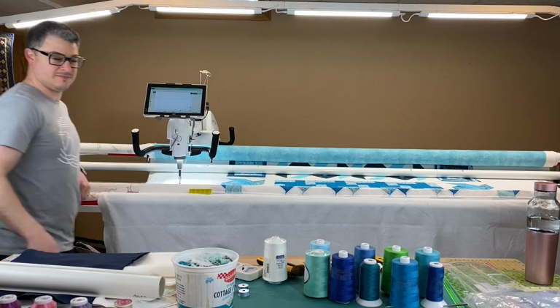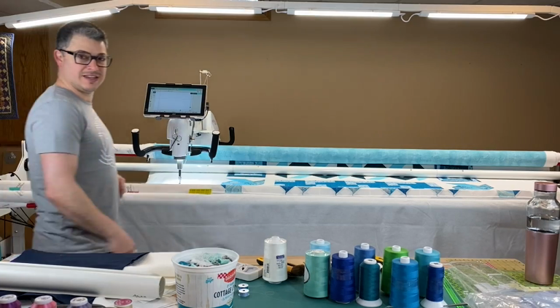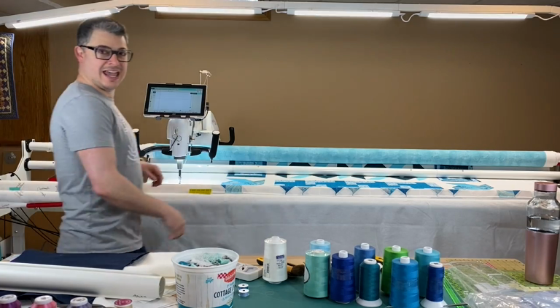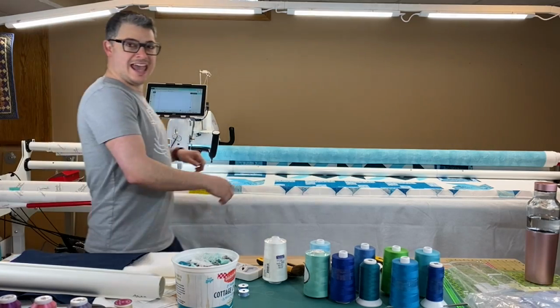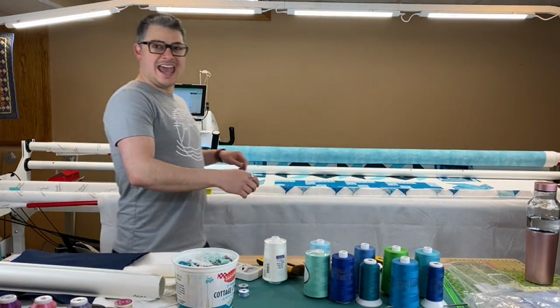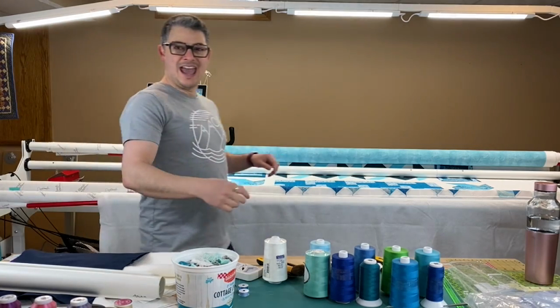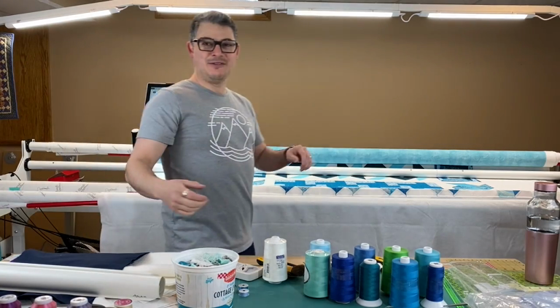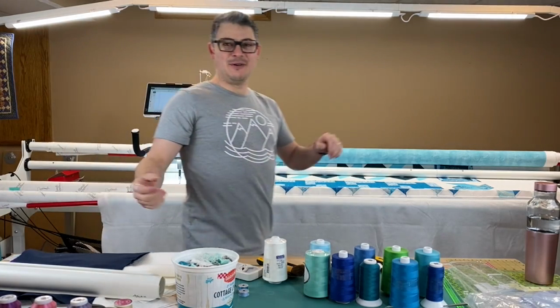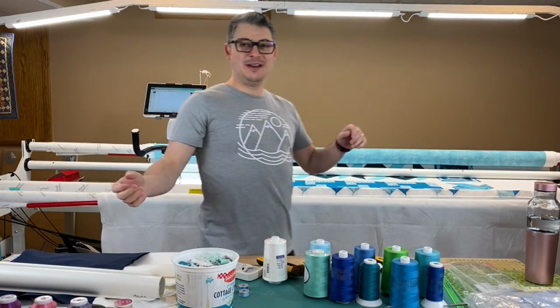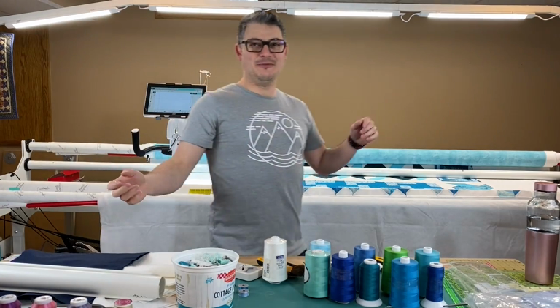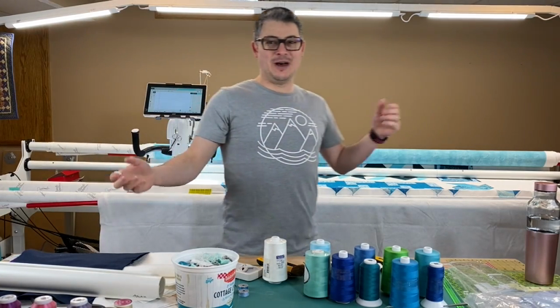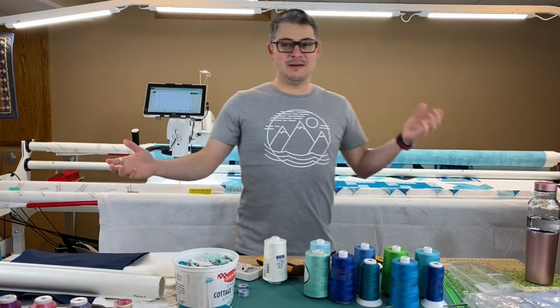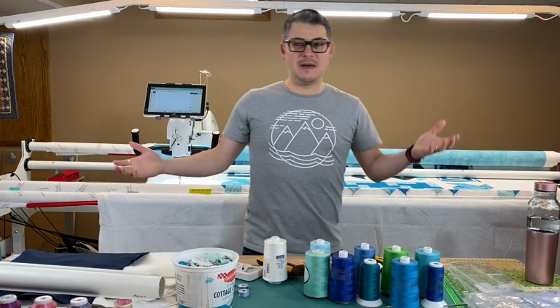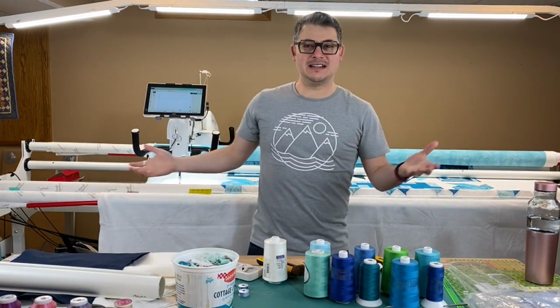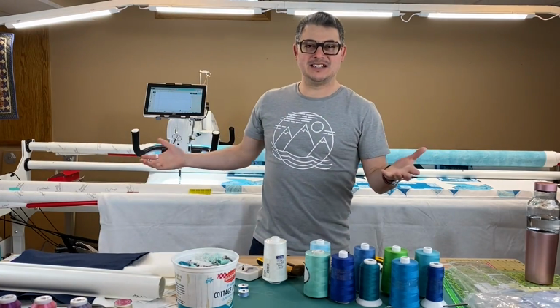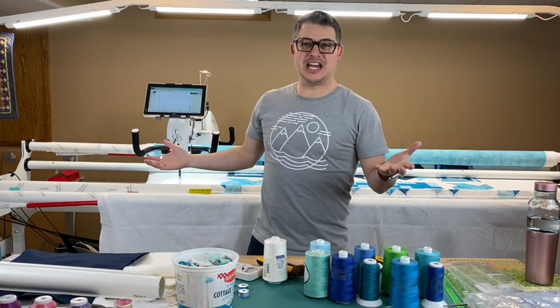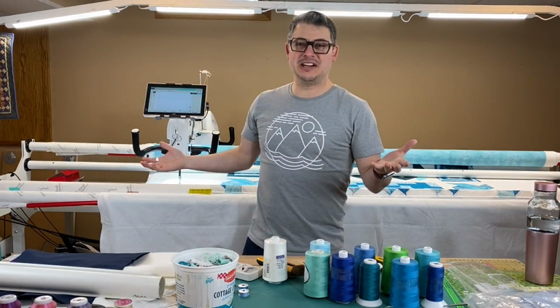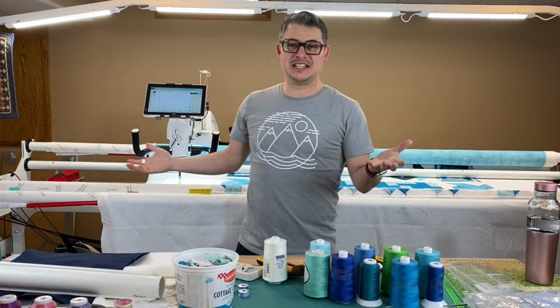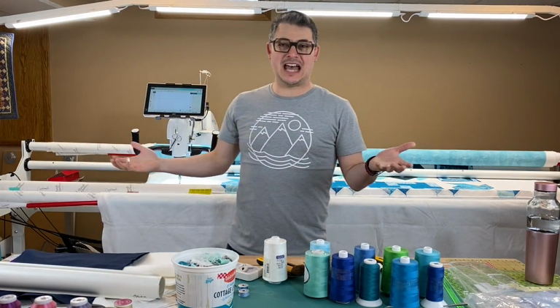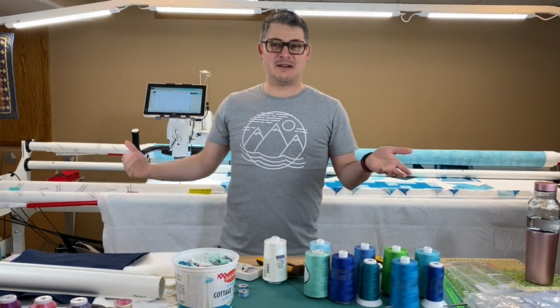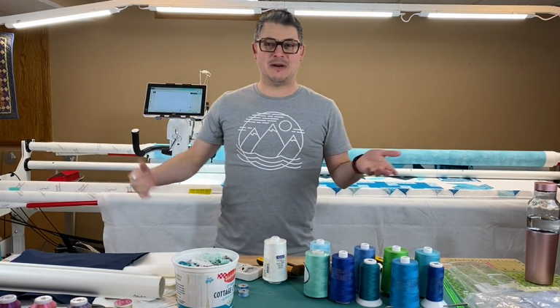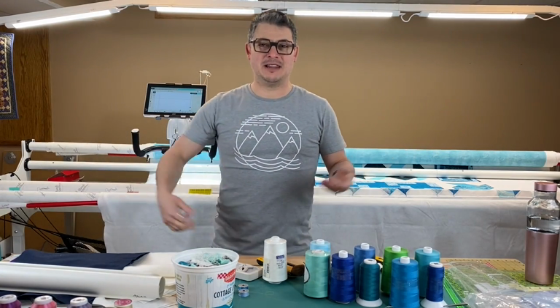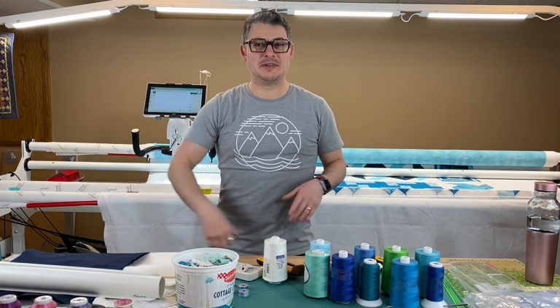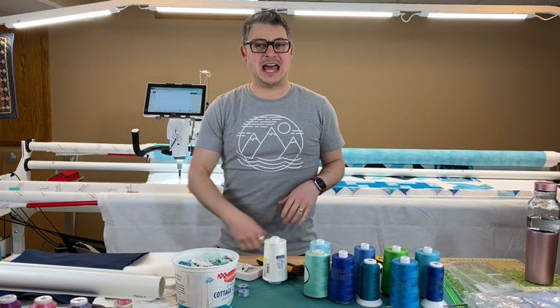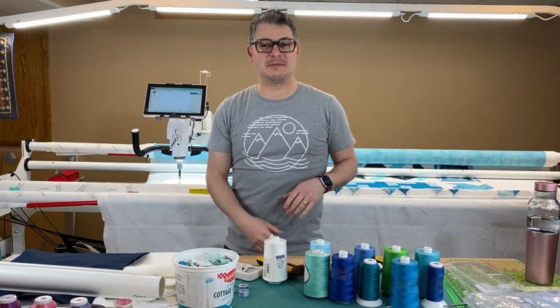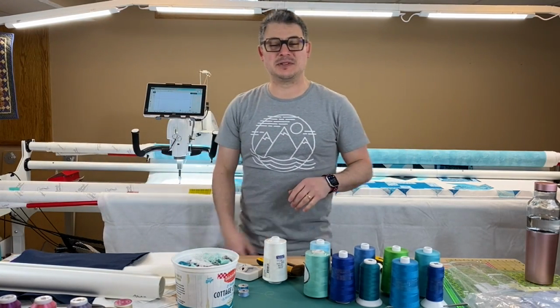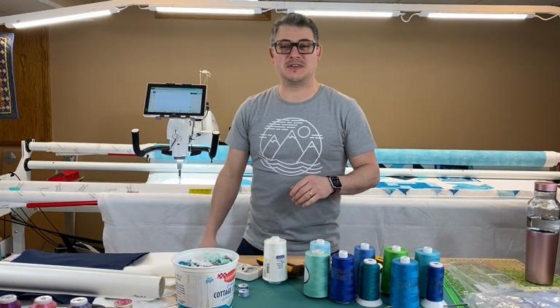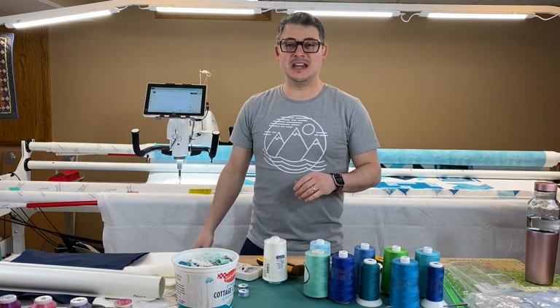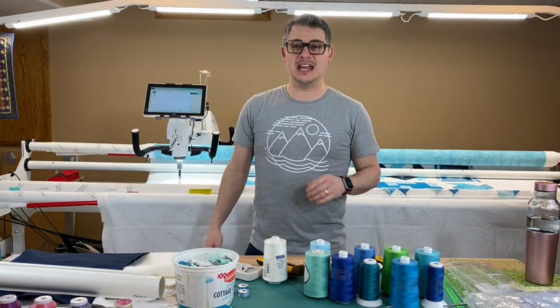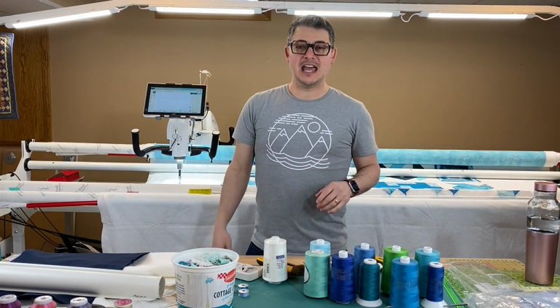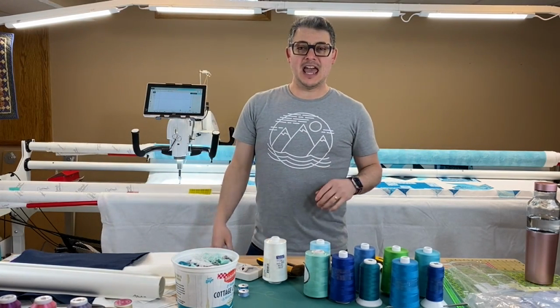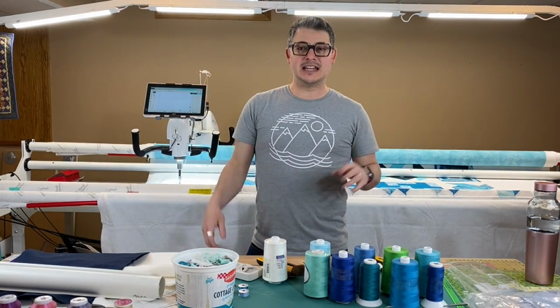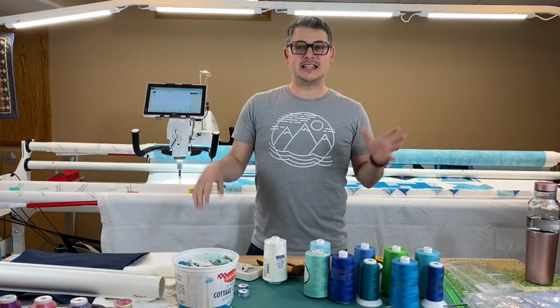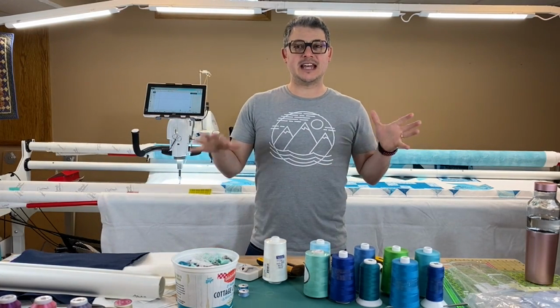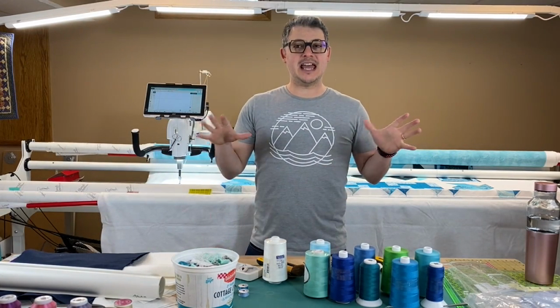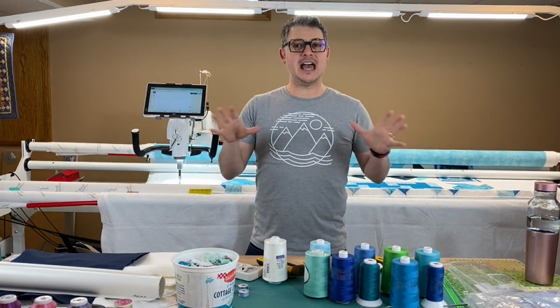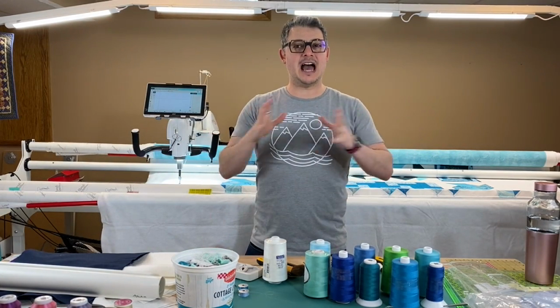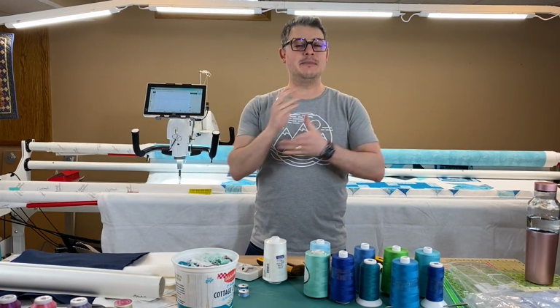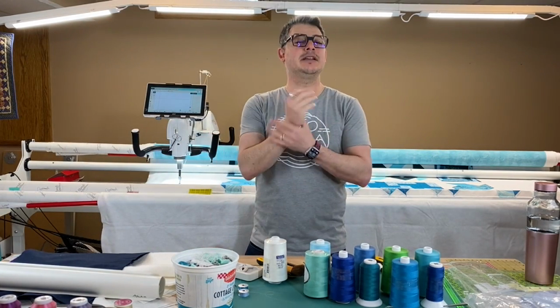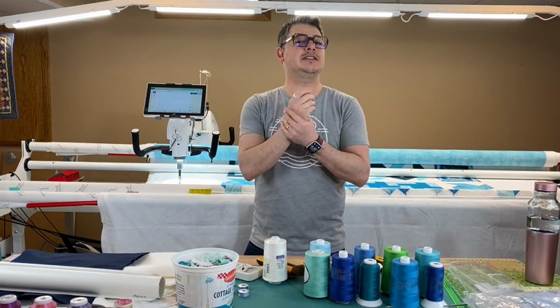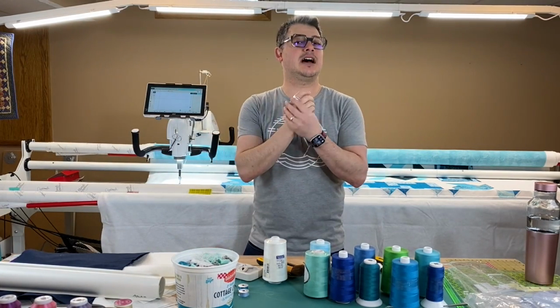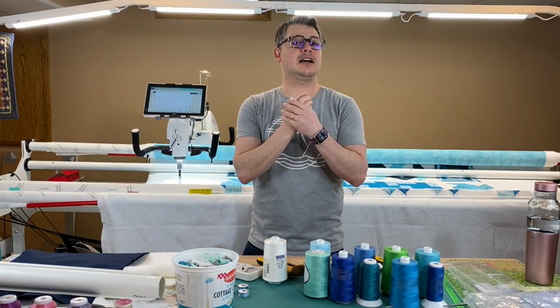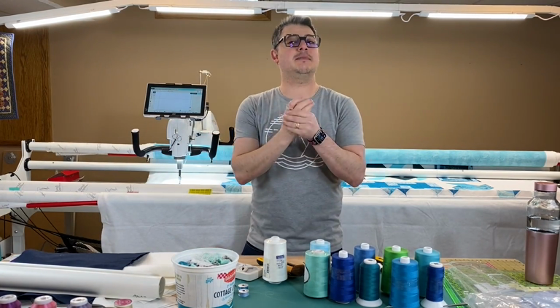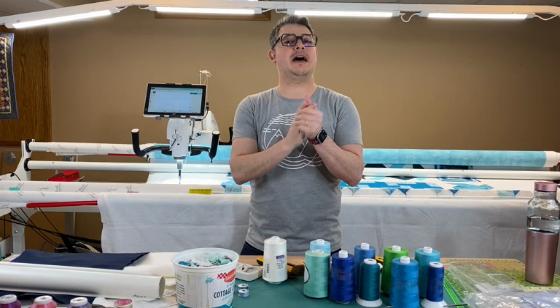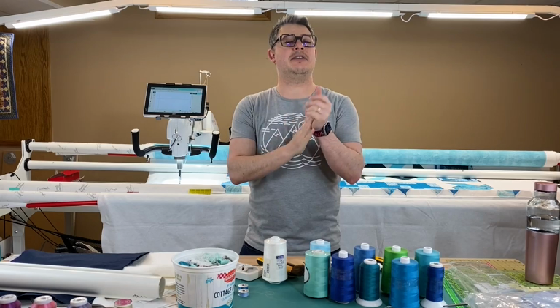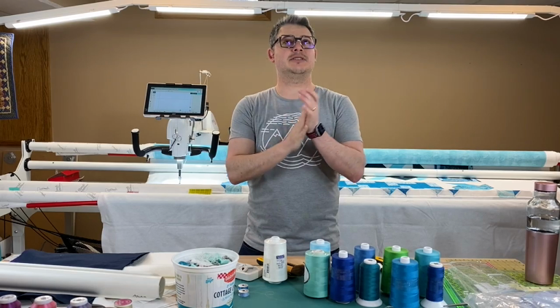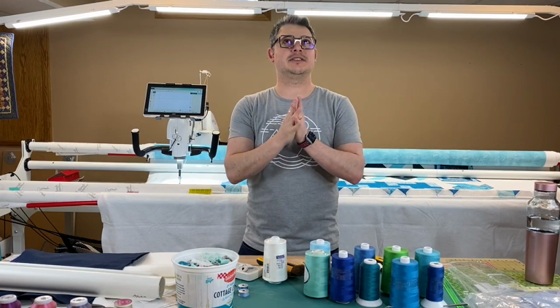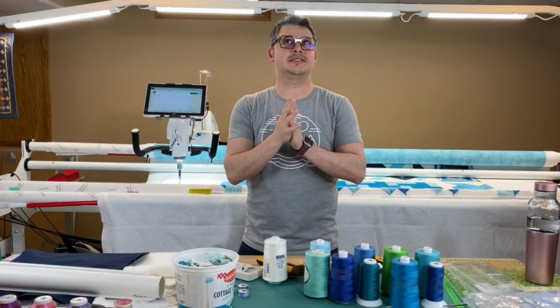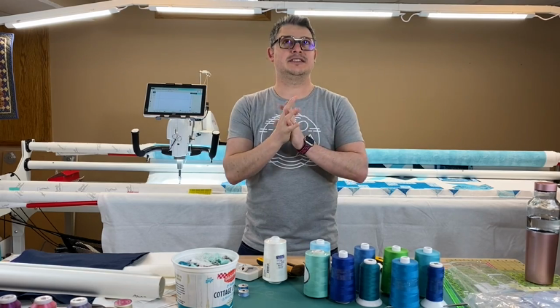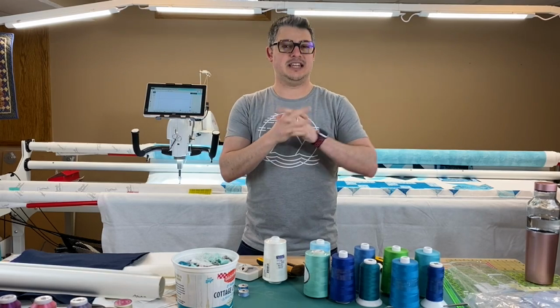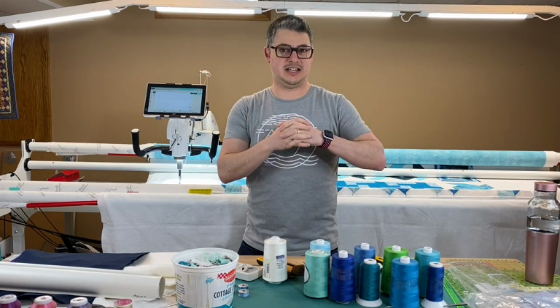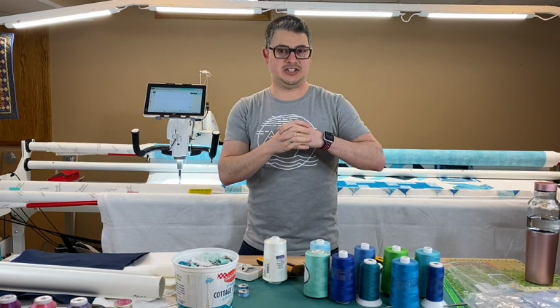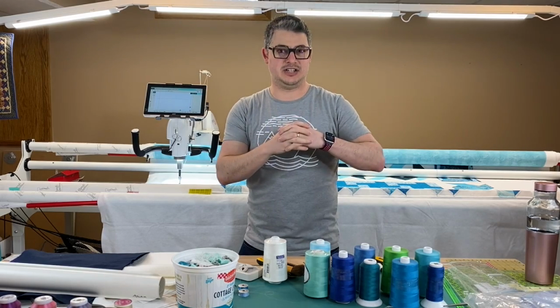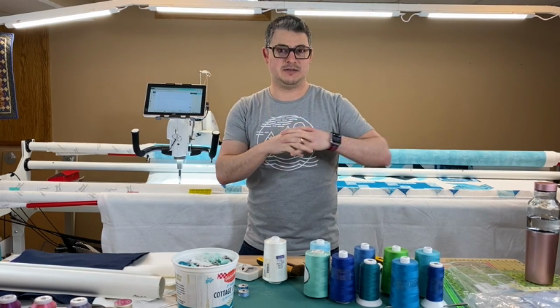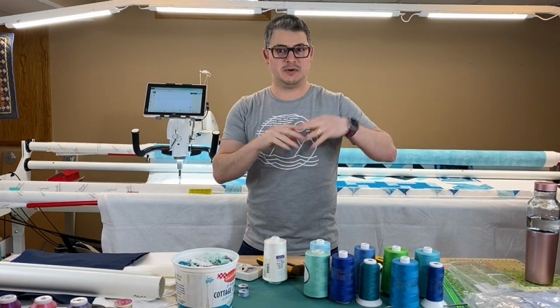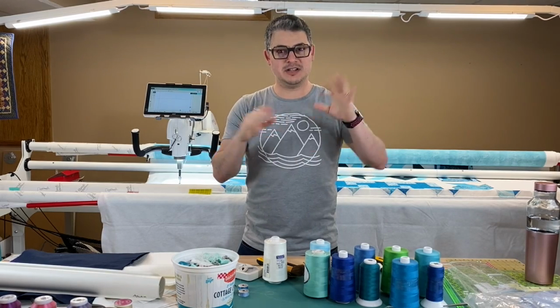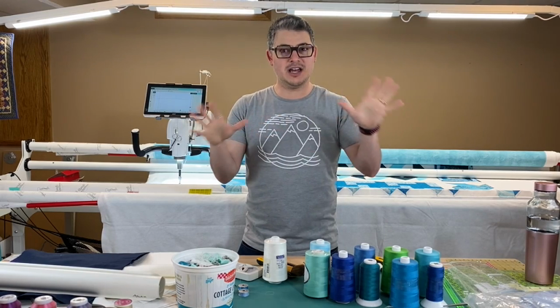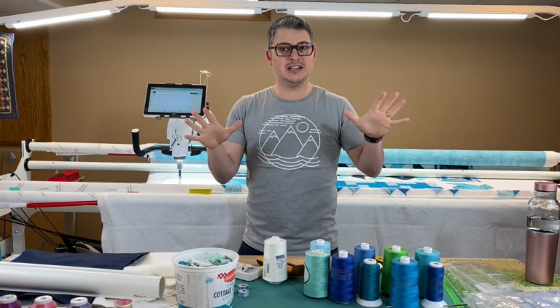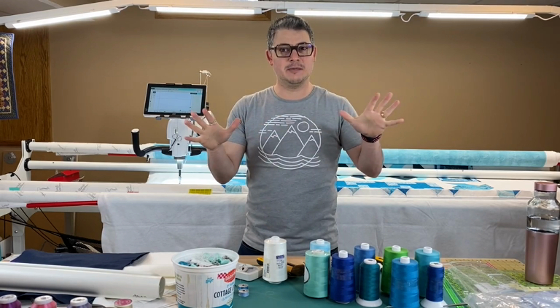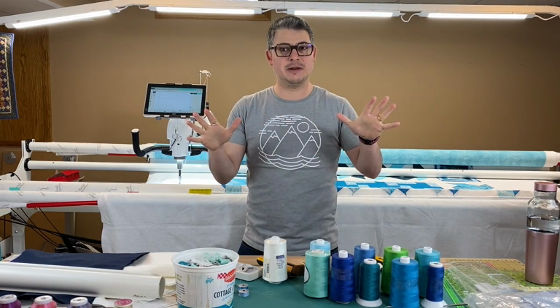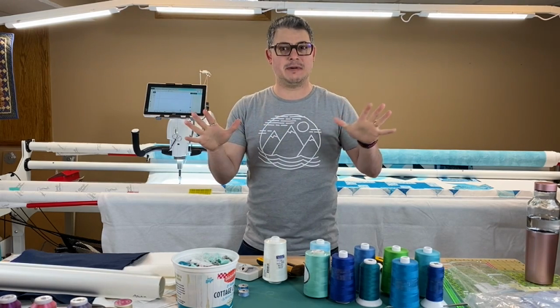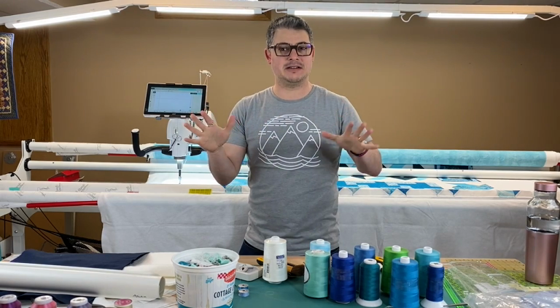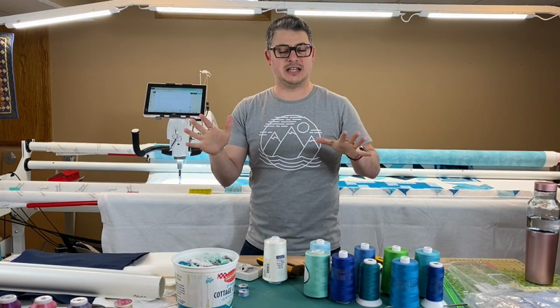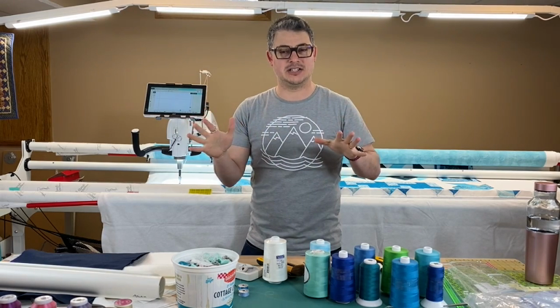Hey everyone! Welcome back to the channel. It's Adam Ratliff with Adam Sew Fun. And today I'm going to talk about tension.